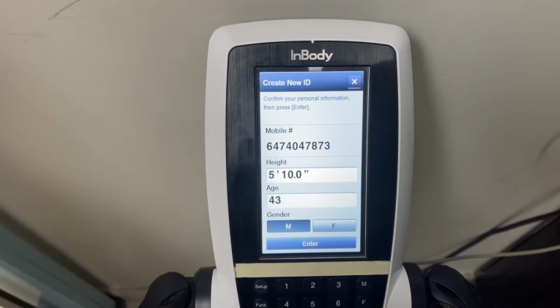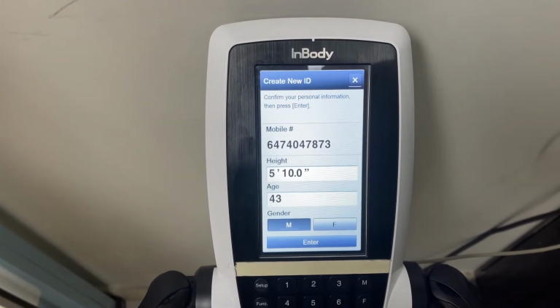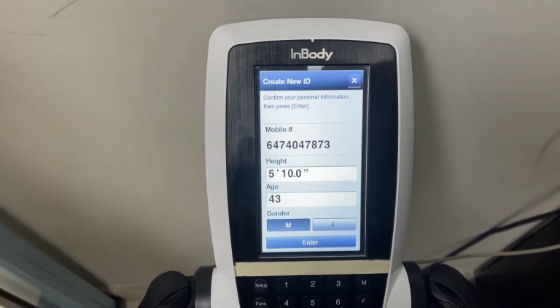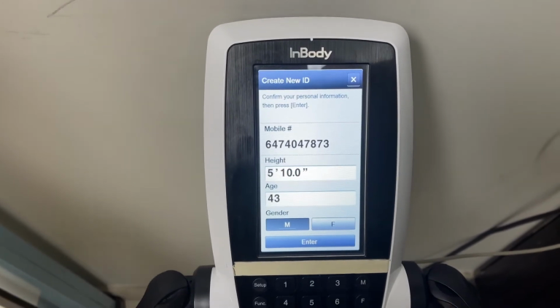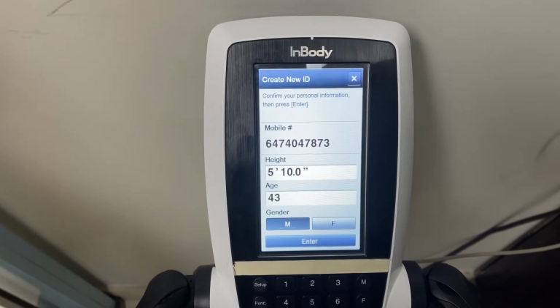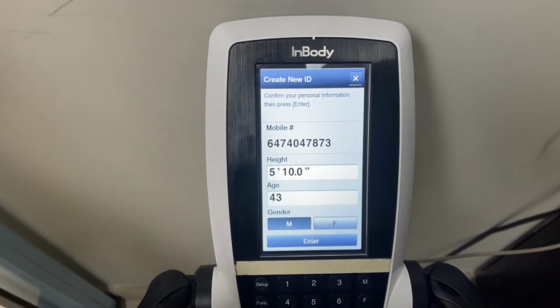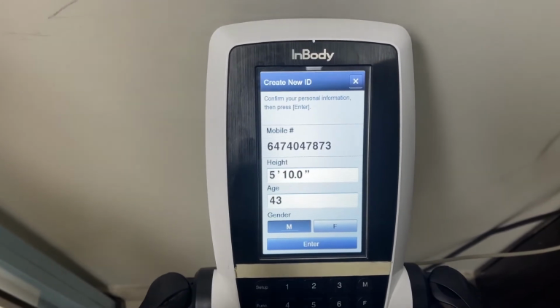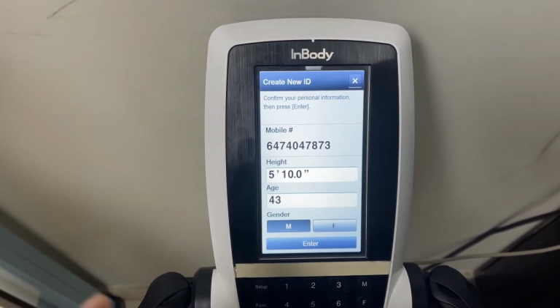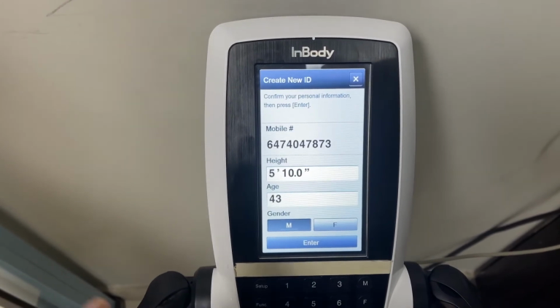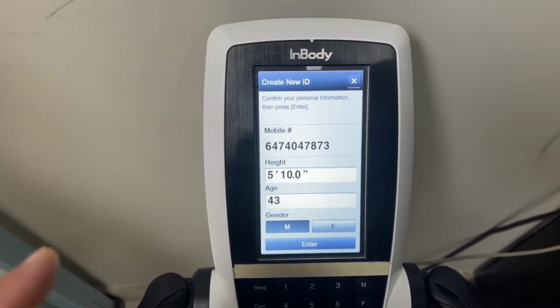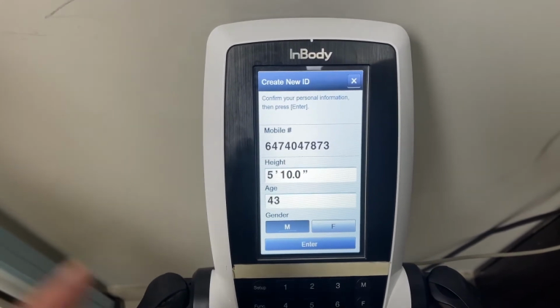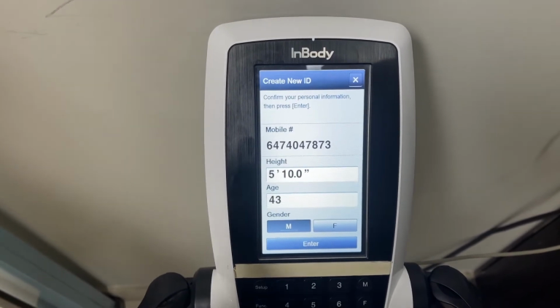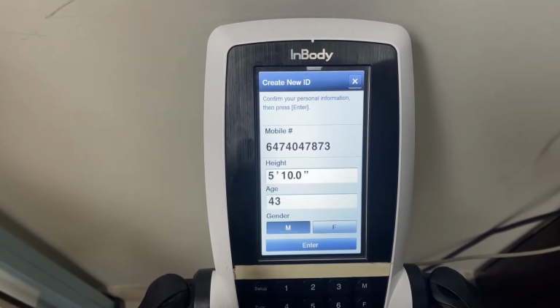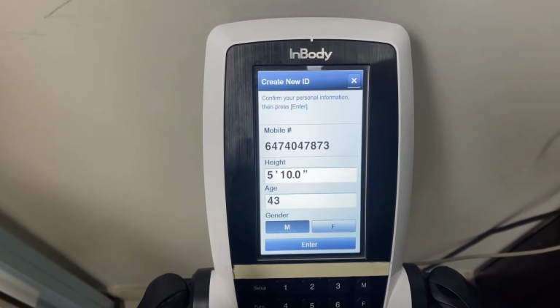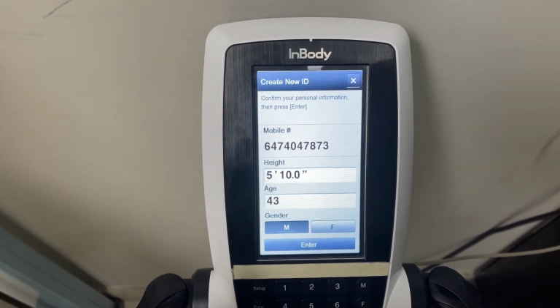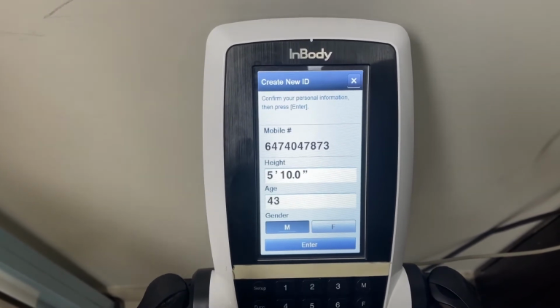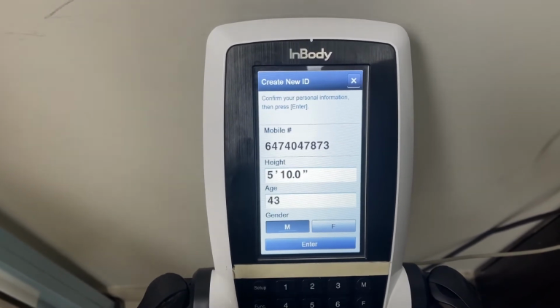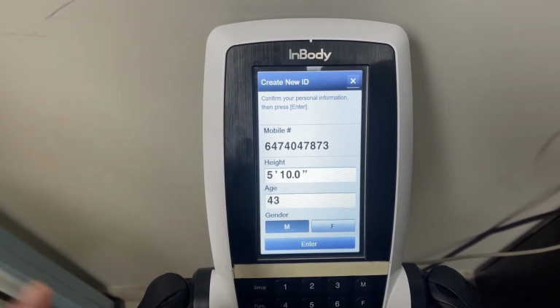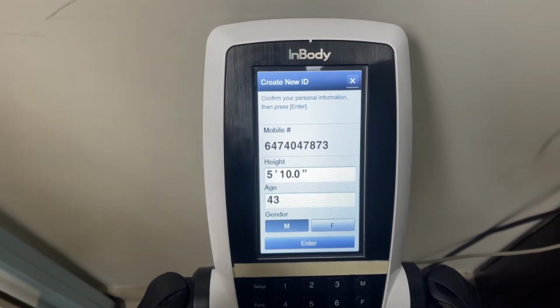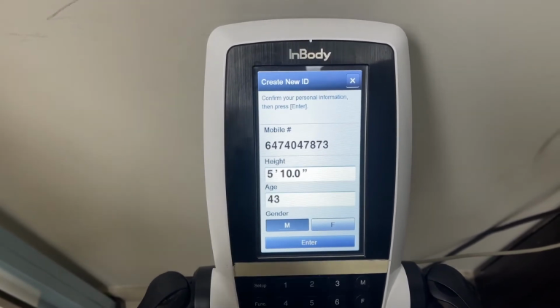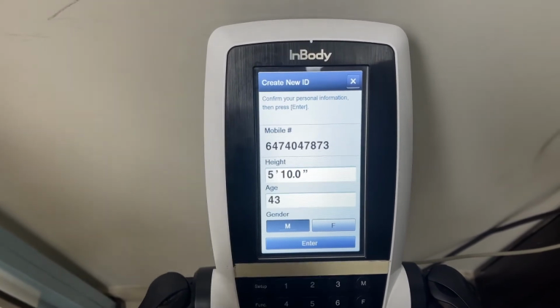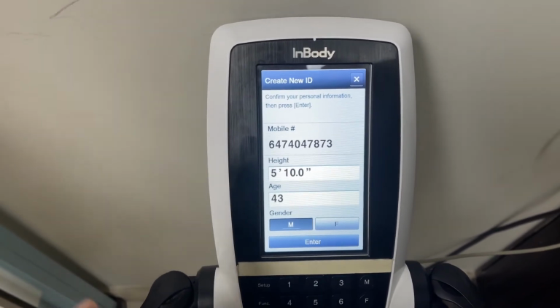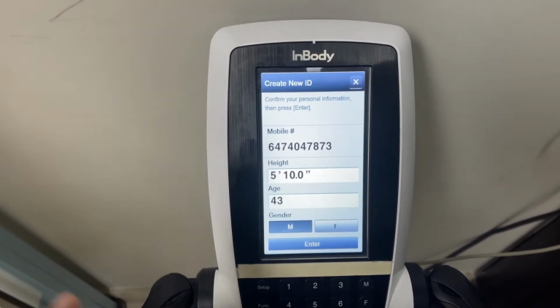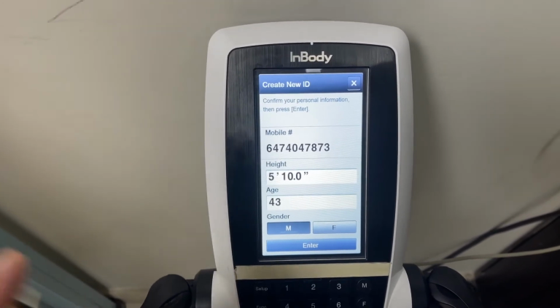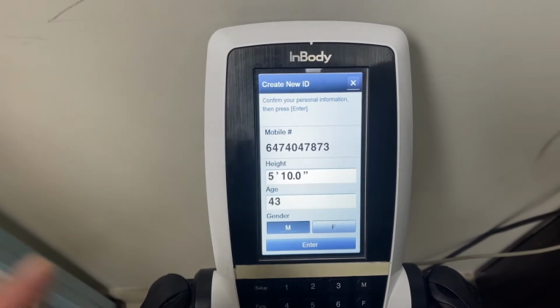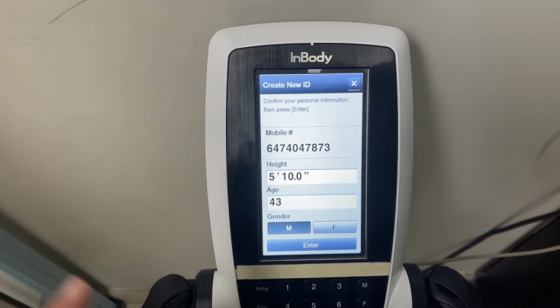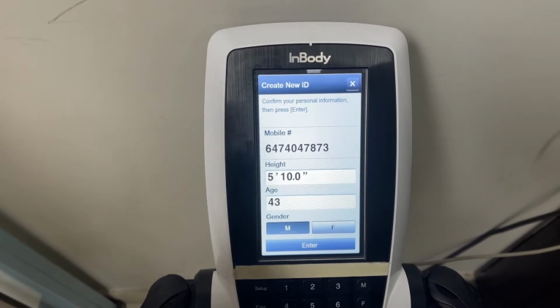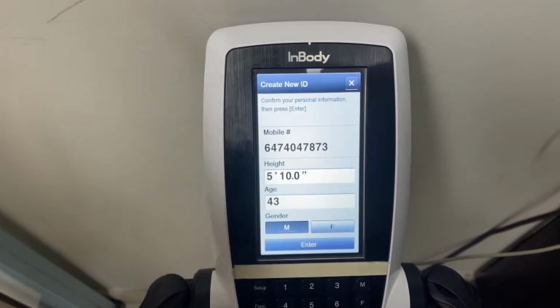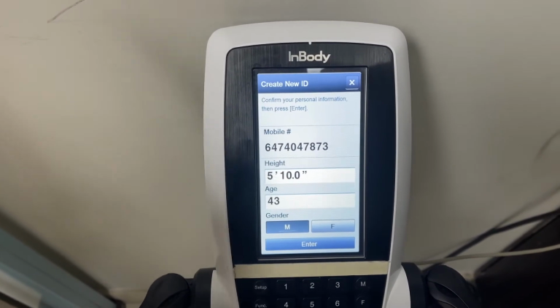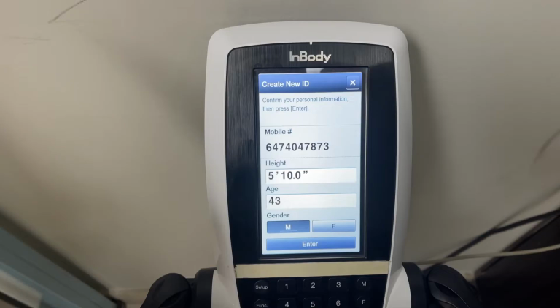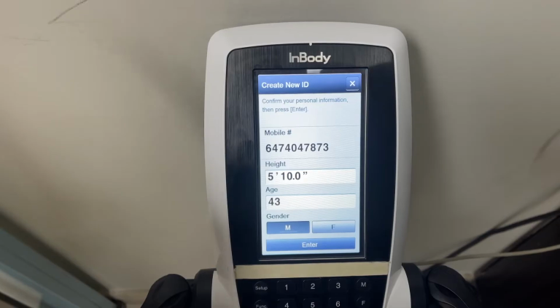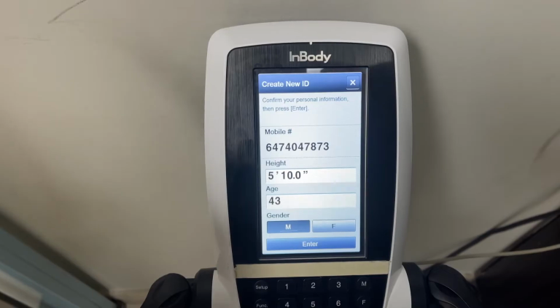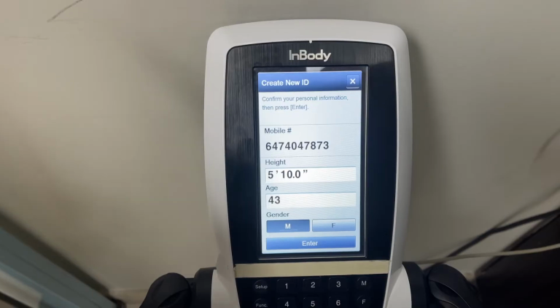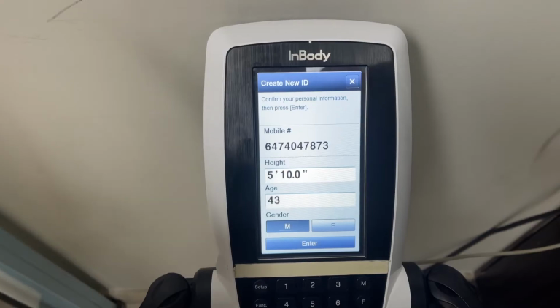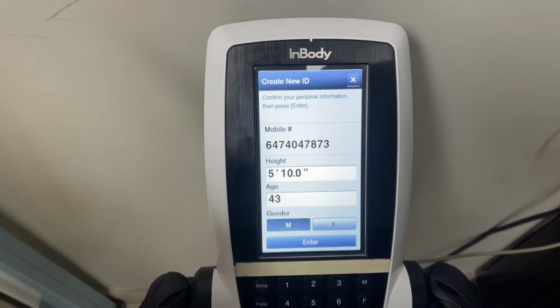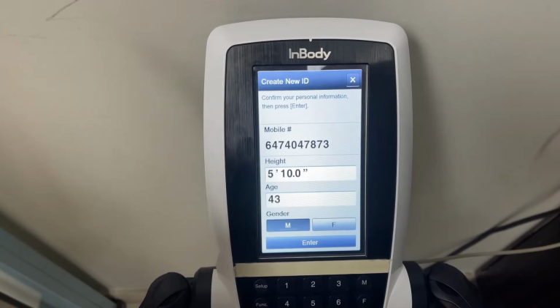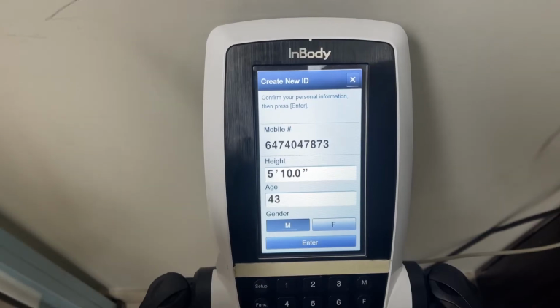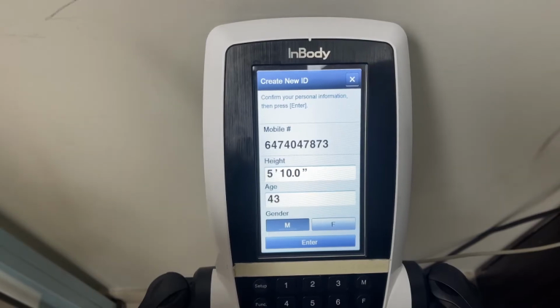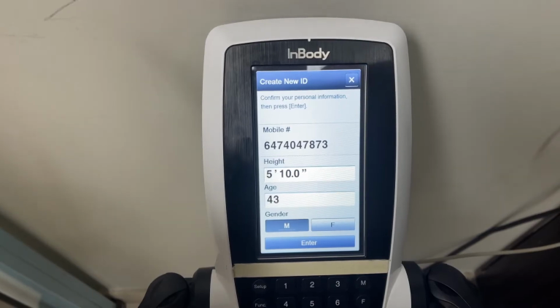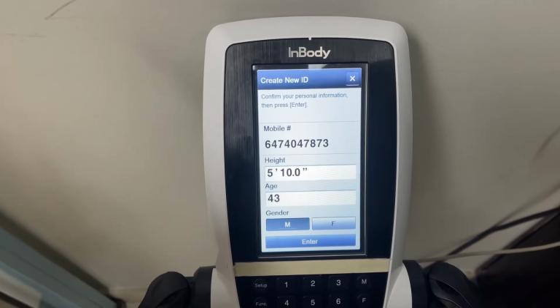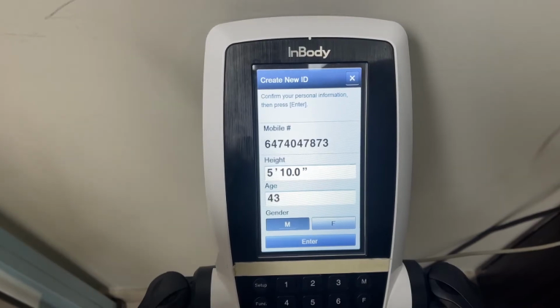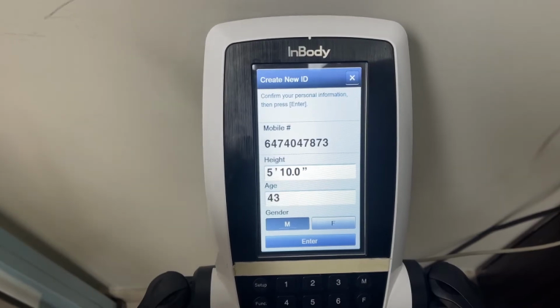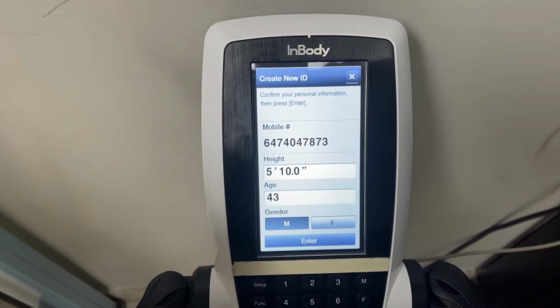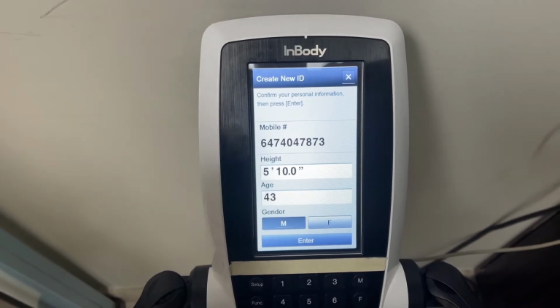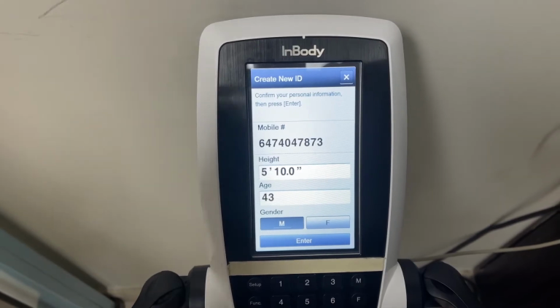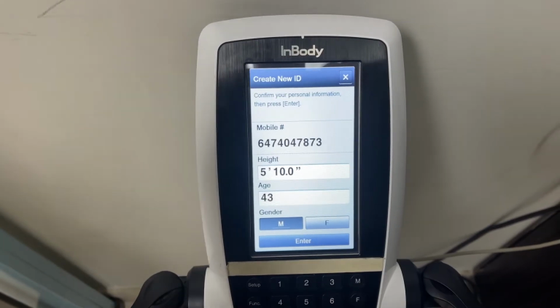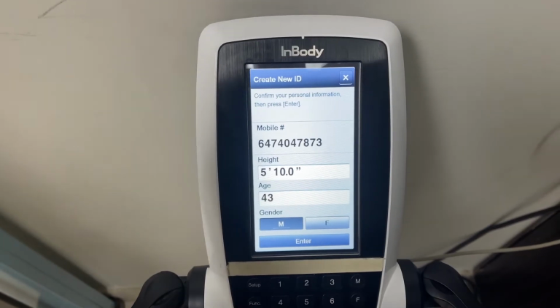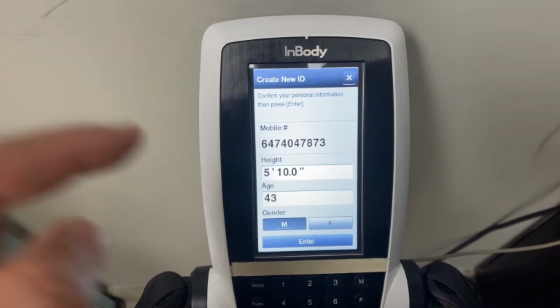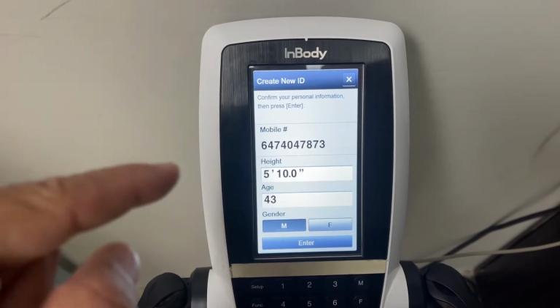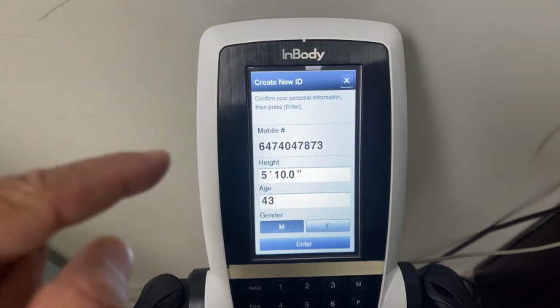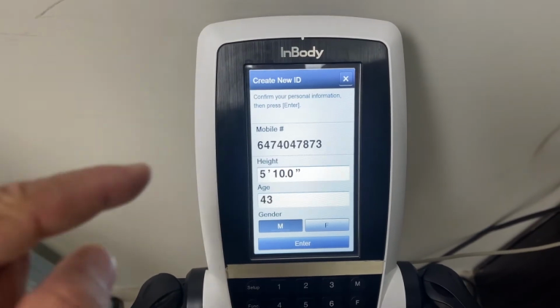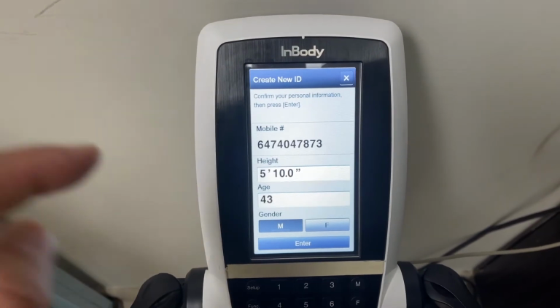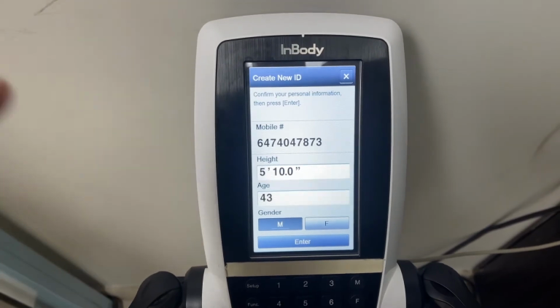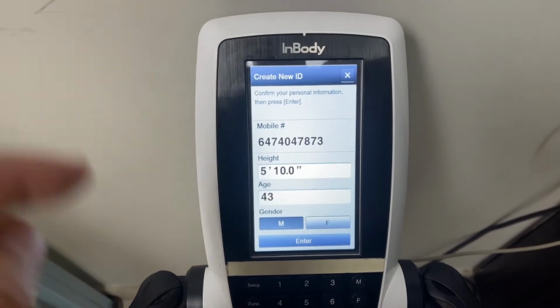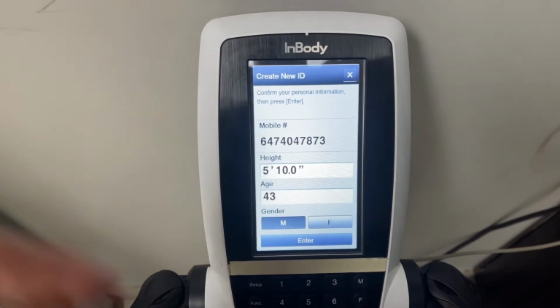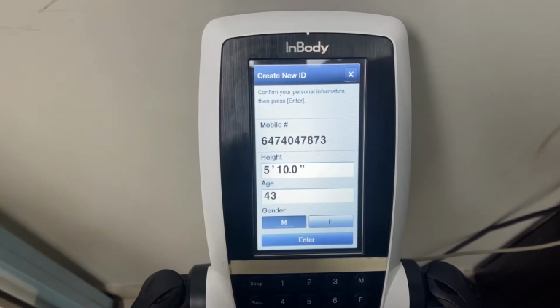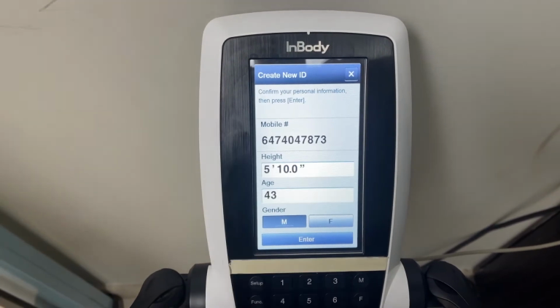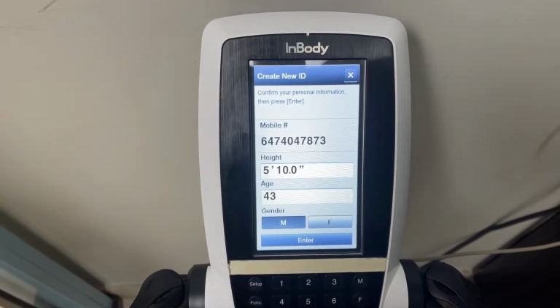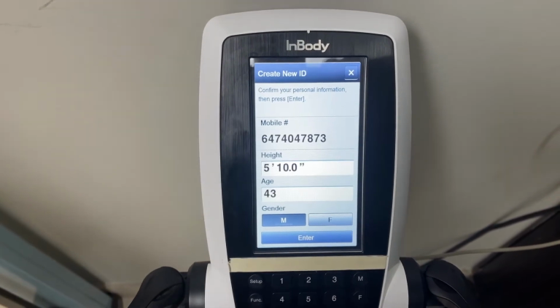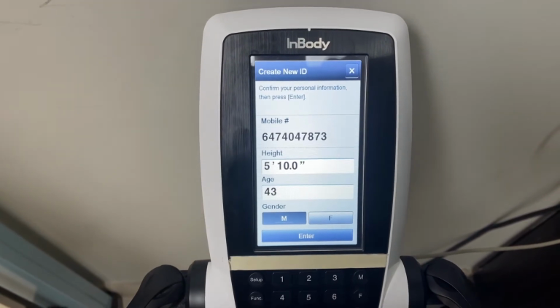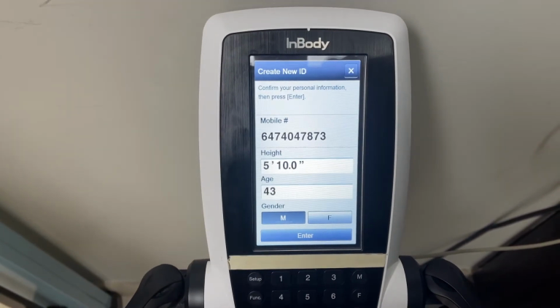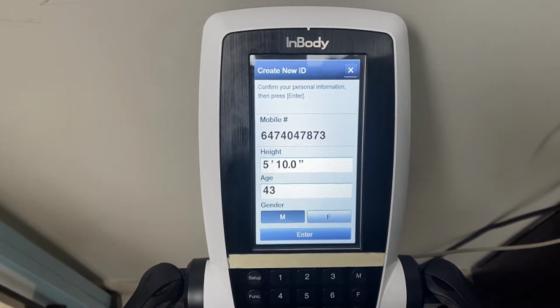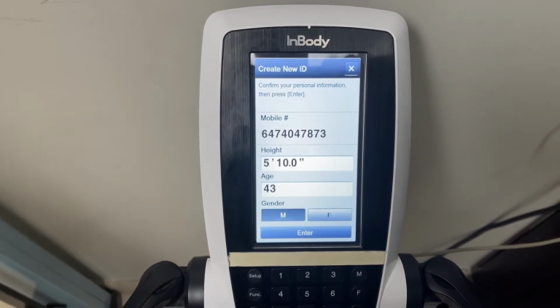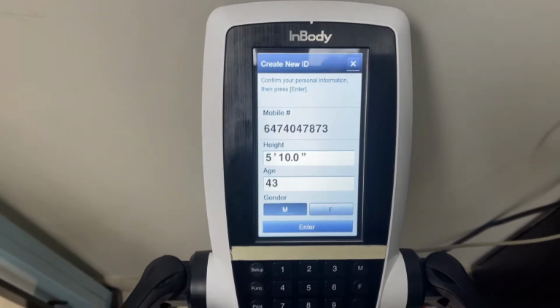Now if you don't get to the station, make sure you stop and ask one of our staff to help you out, because you want to get your previous stats there.